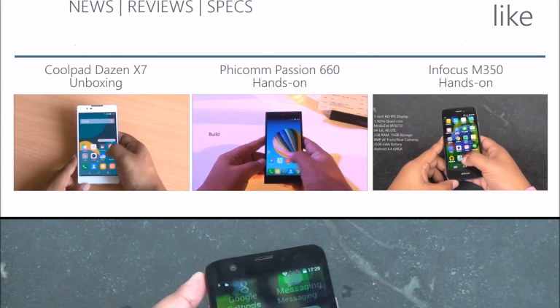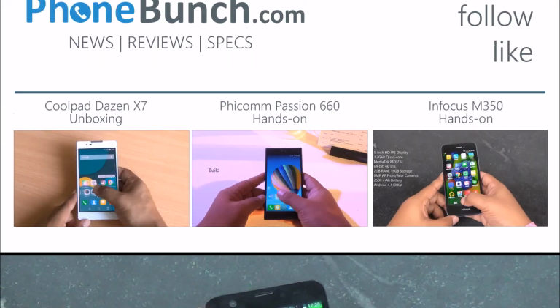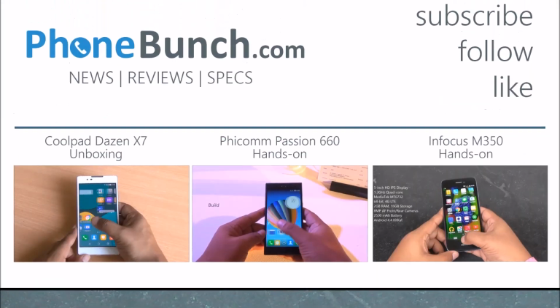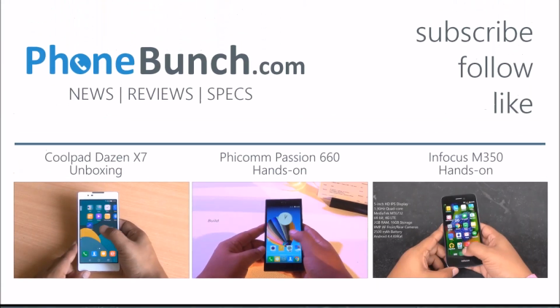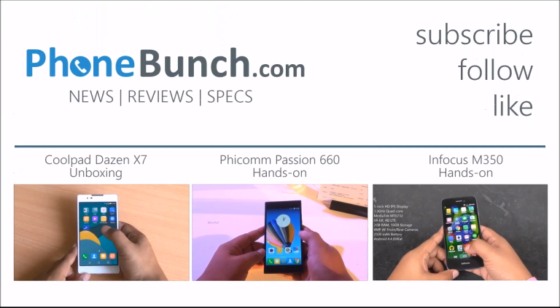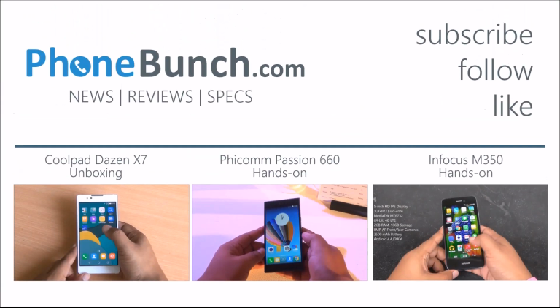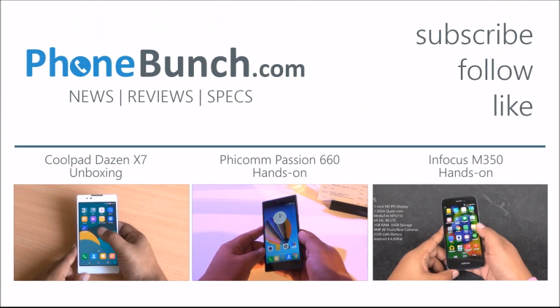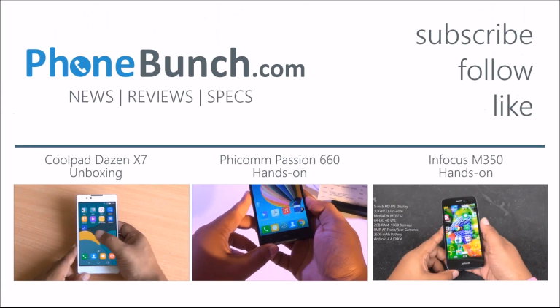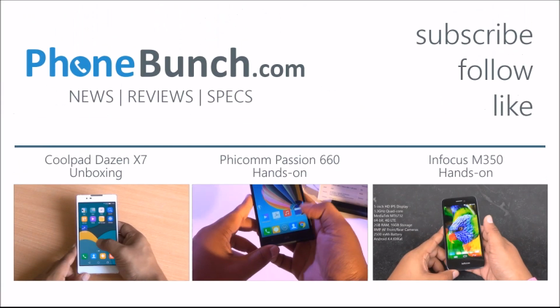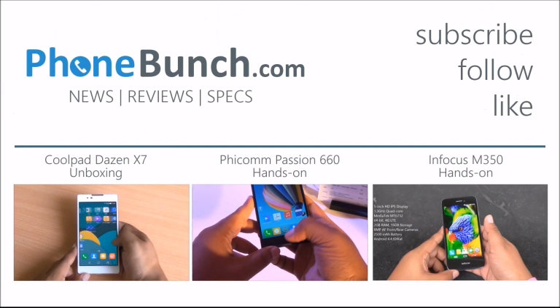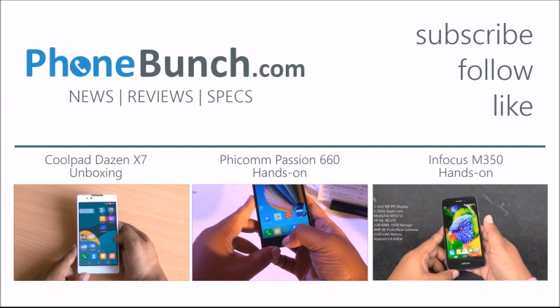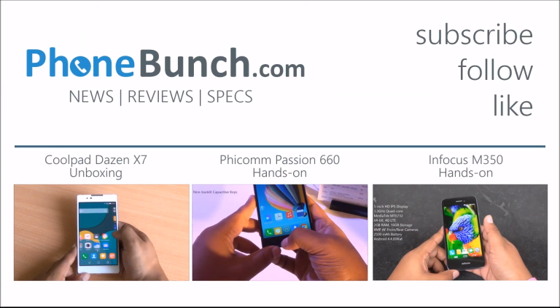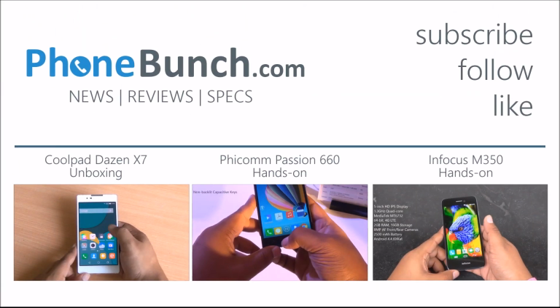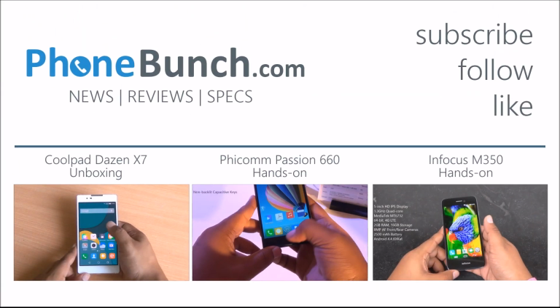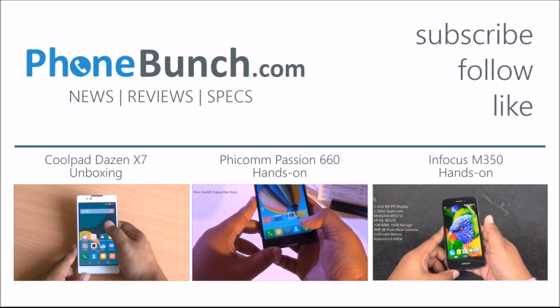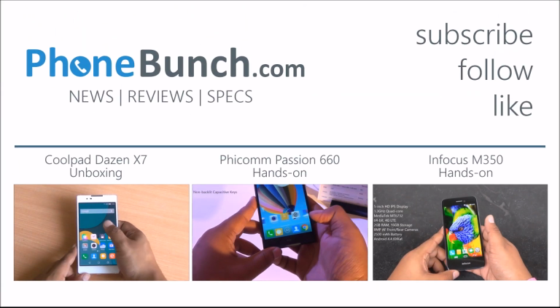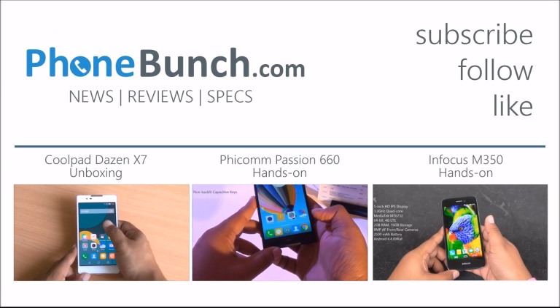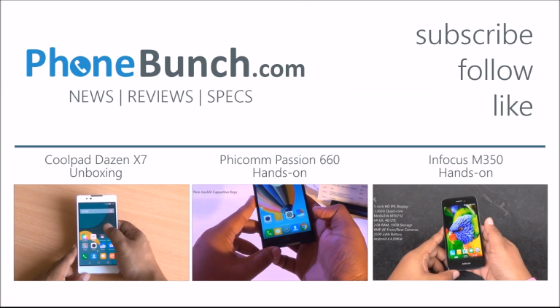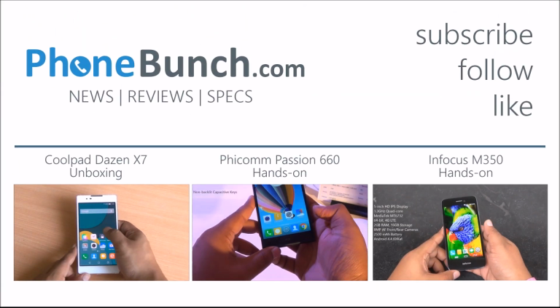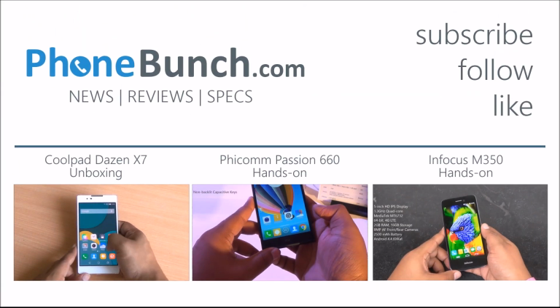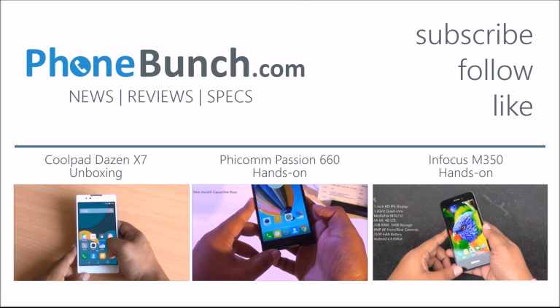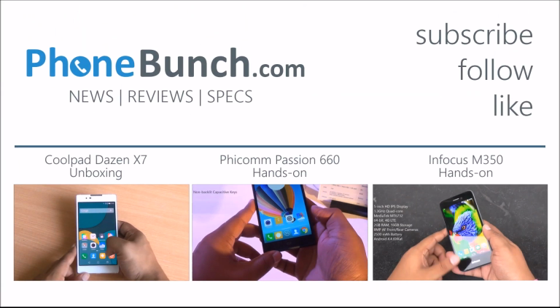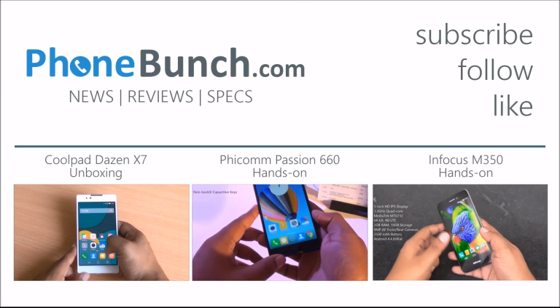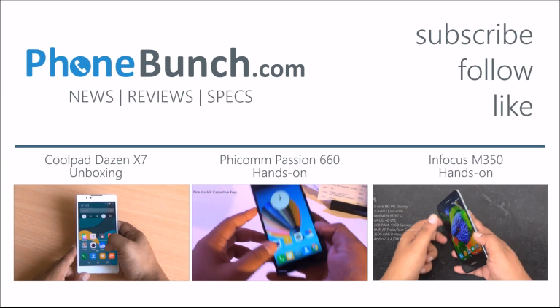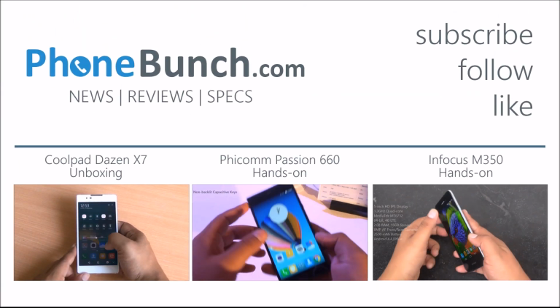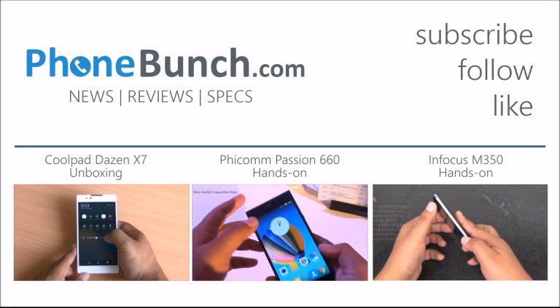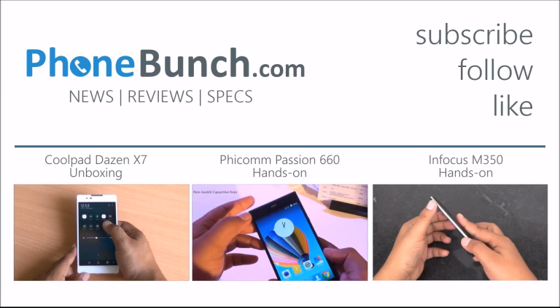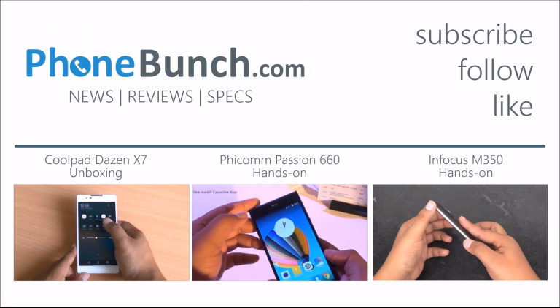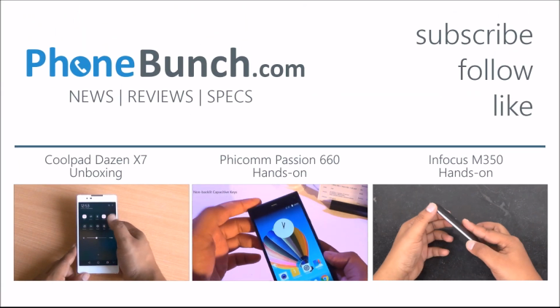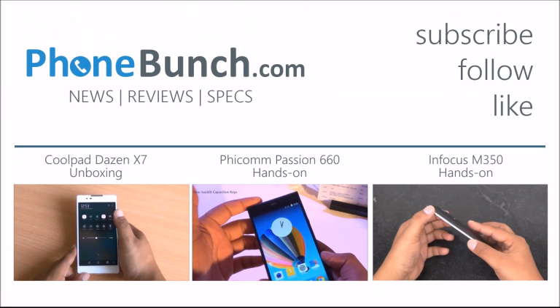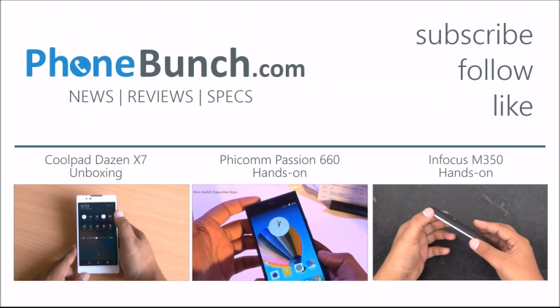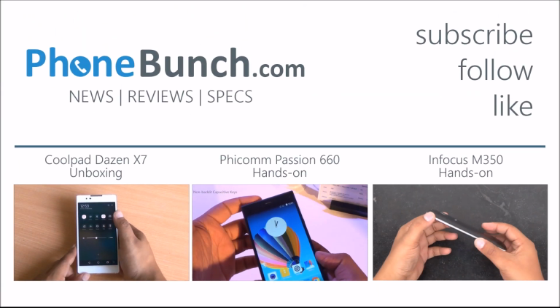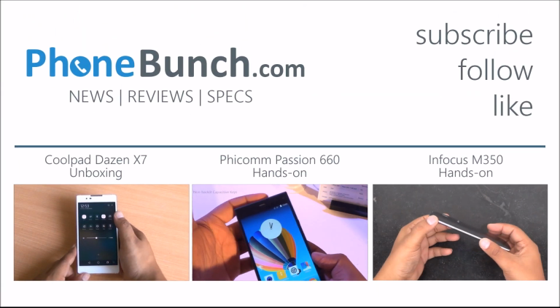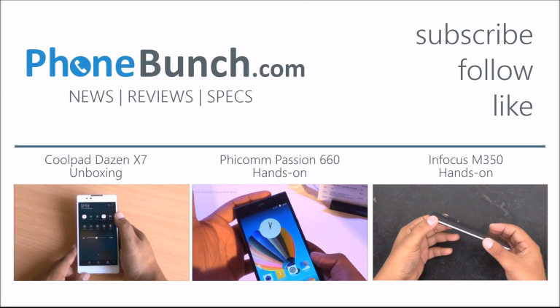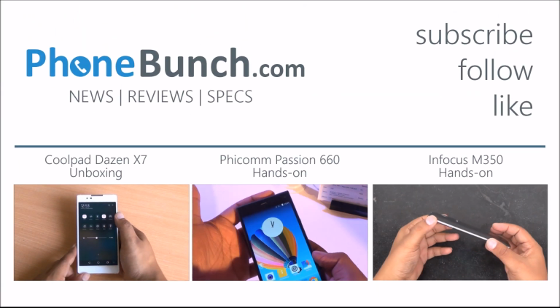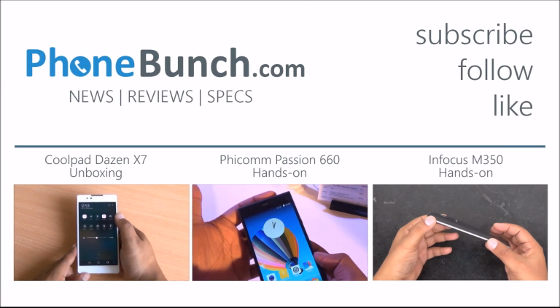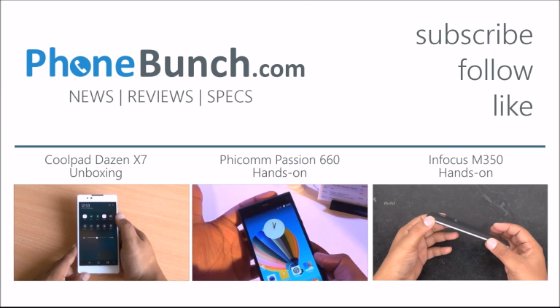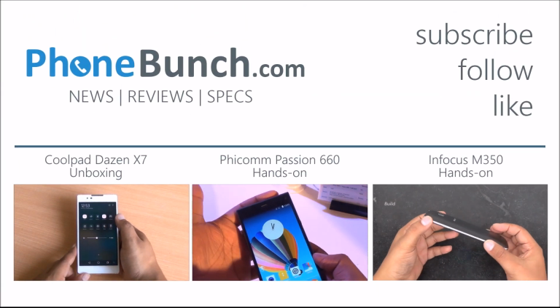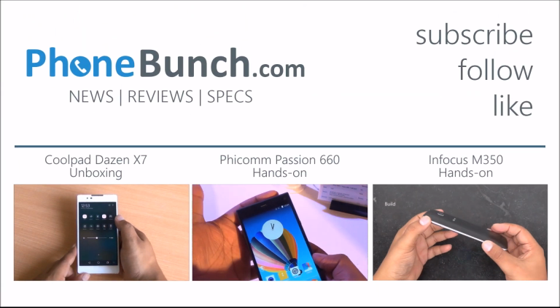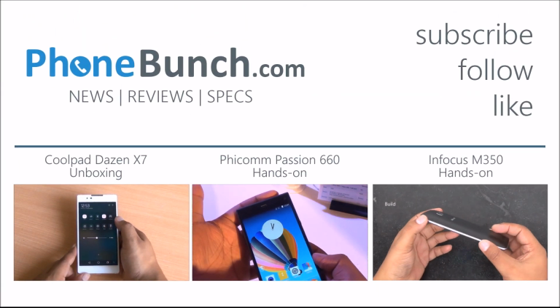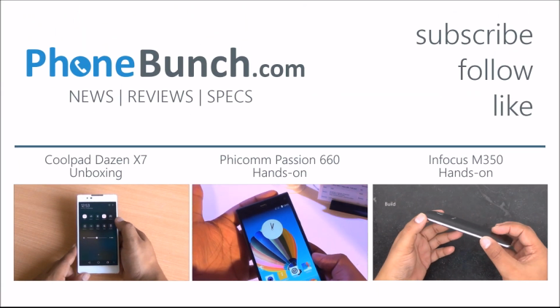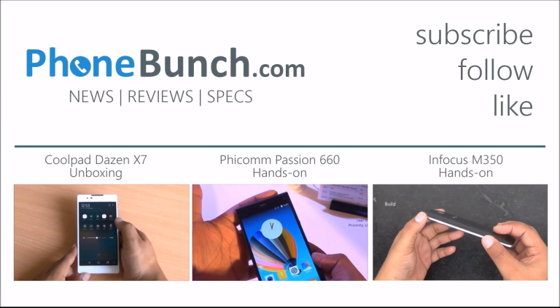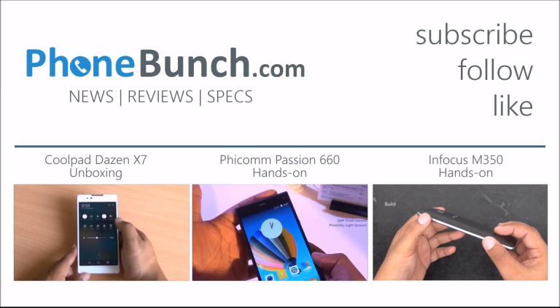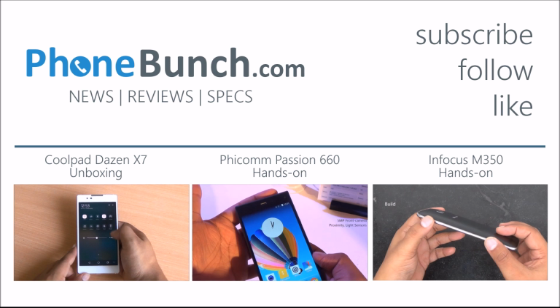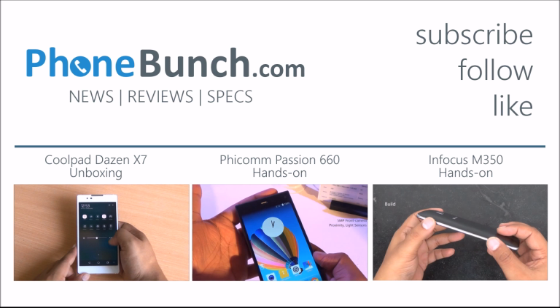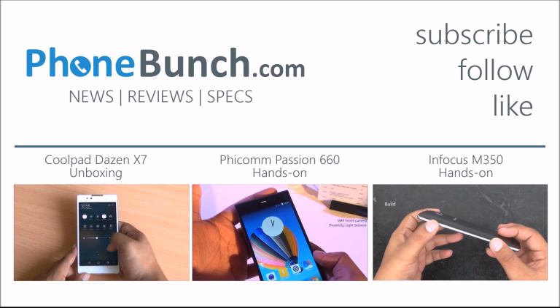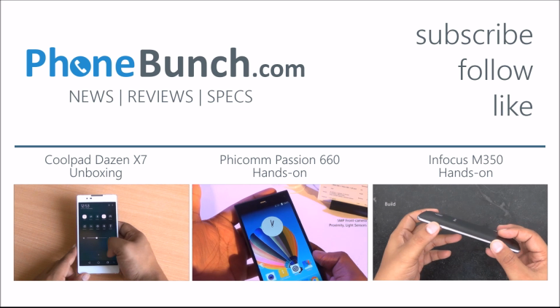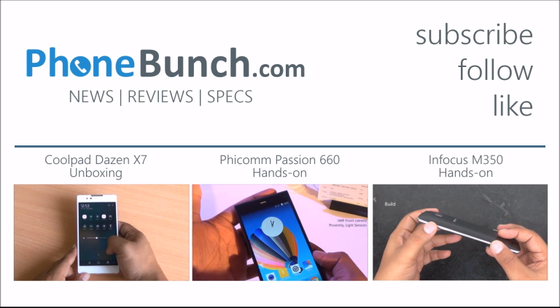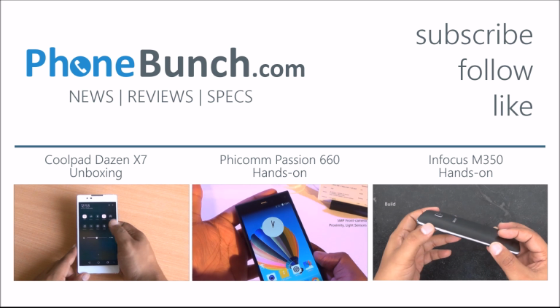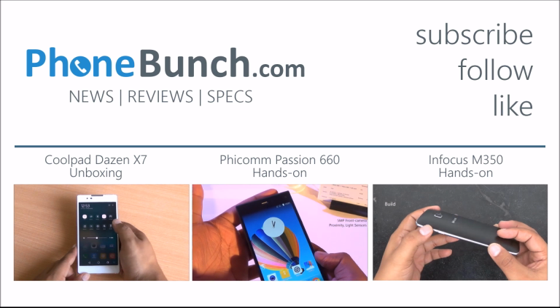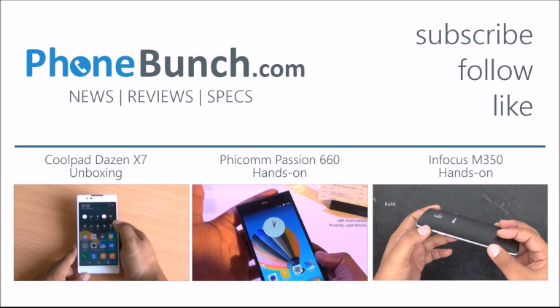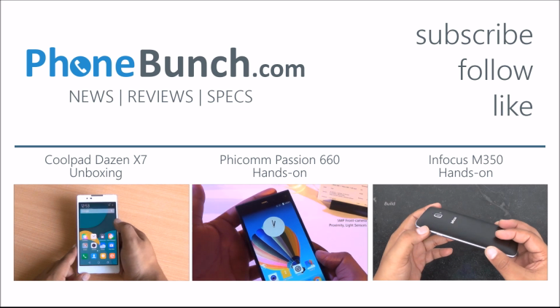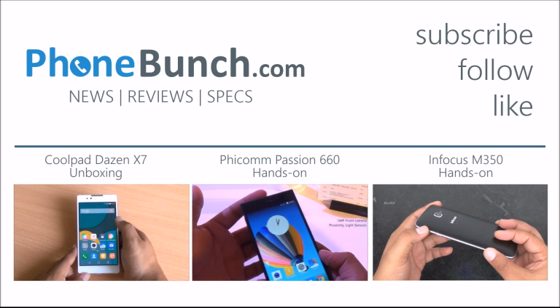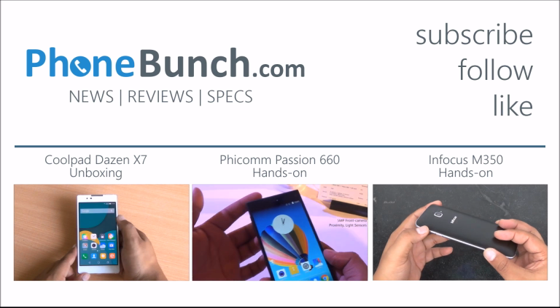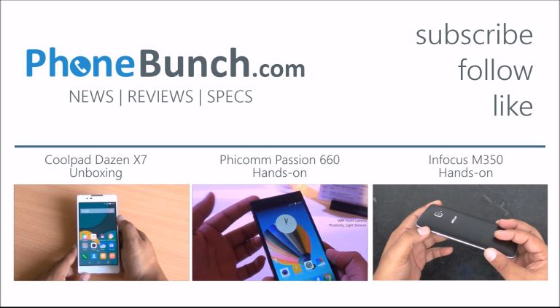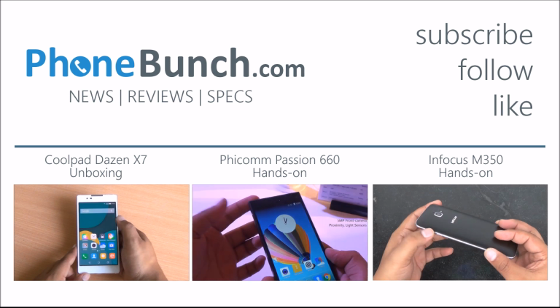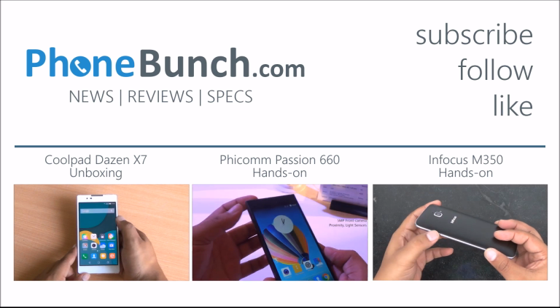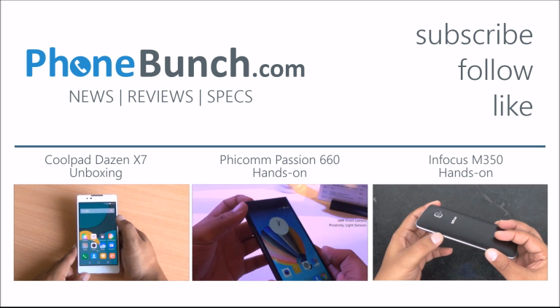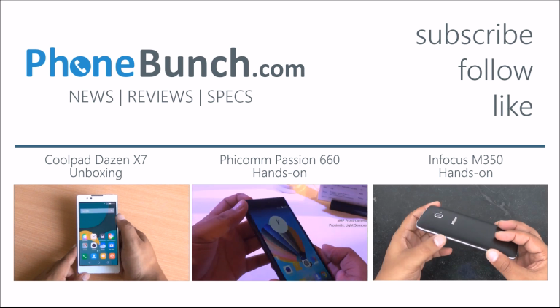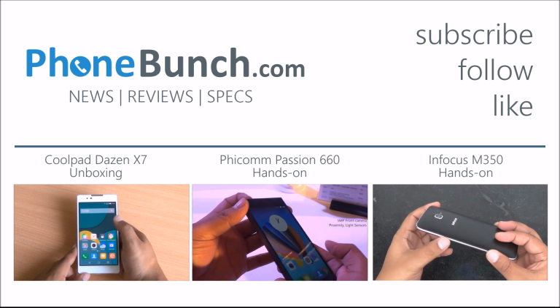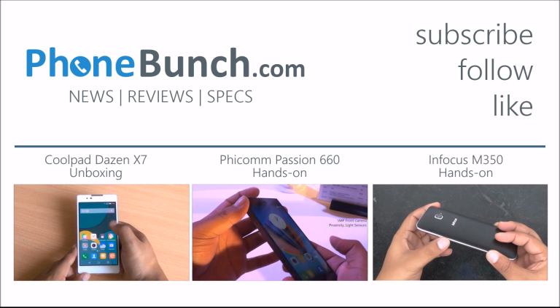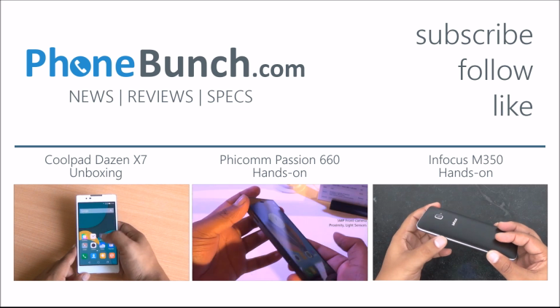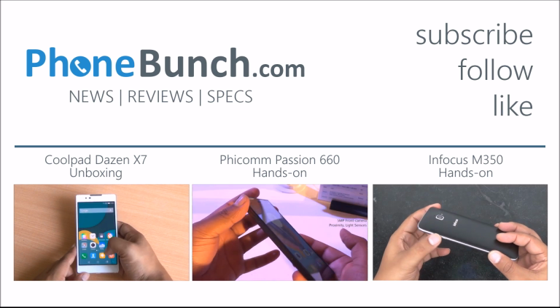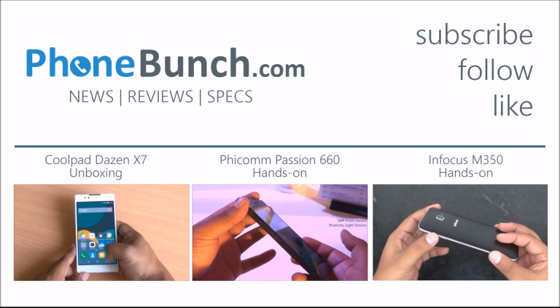Stay tuned to PhoneBunch for the full review. Thanks for watching — if you have any questions, hit us in the comment section. Don't forget to subscribe and like, and as always, have a great day.